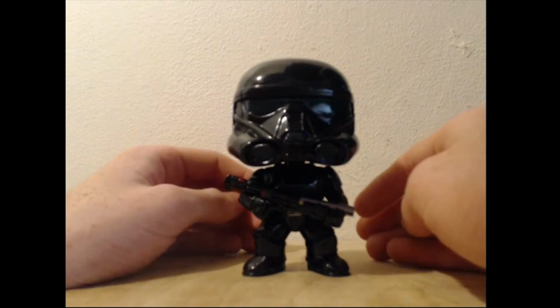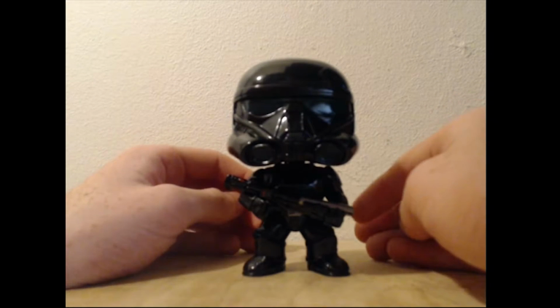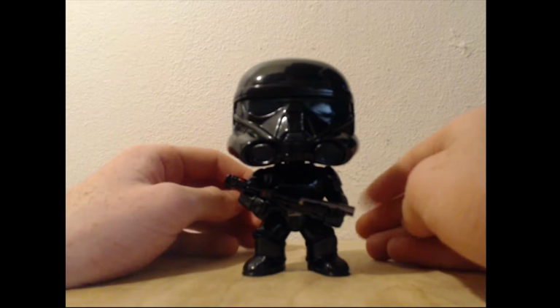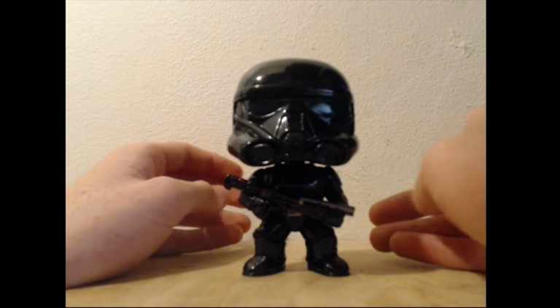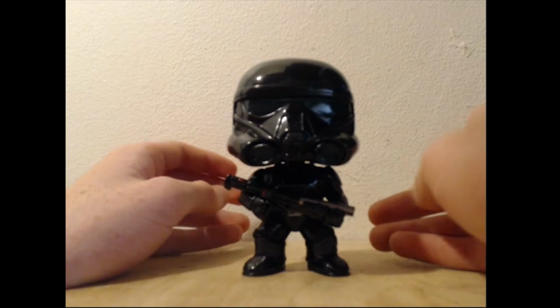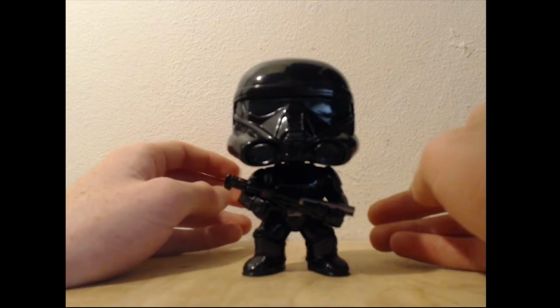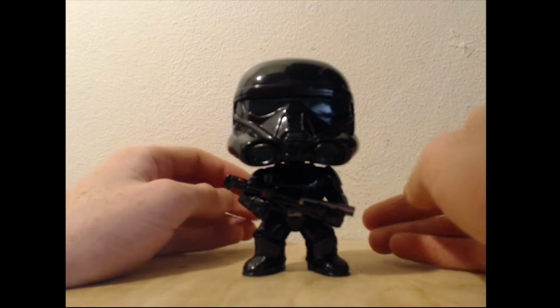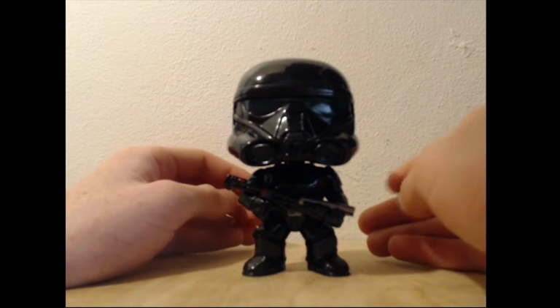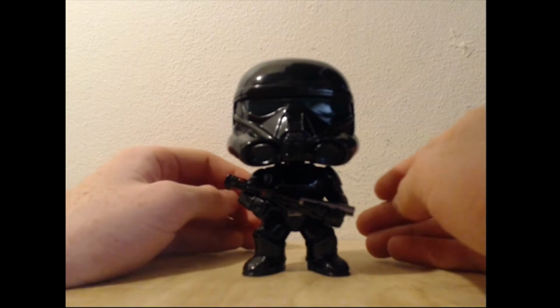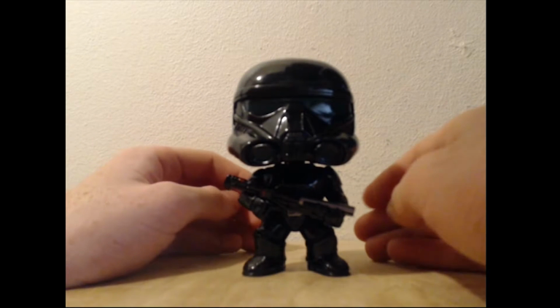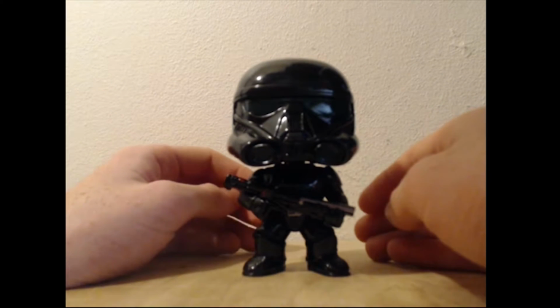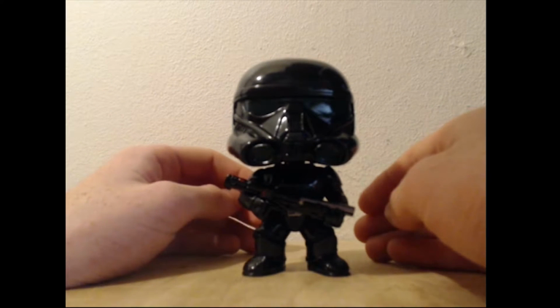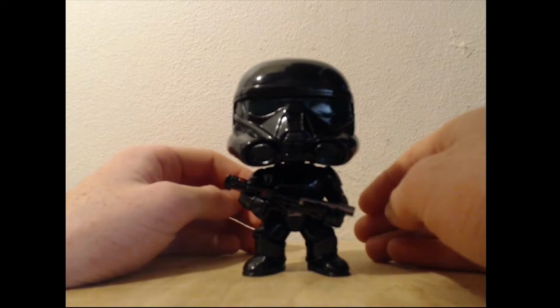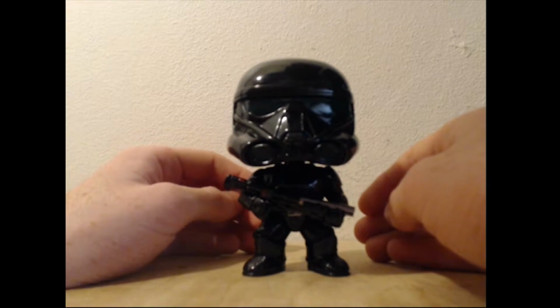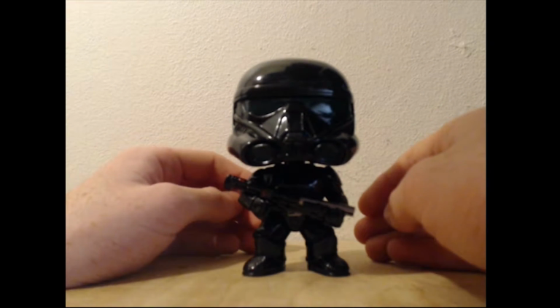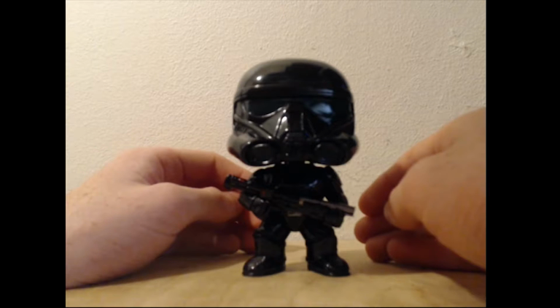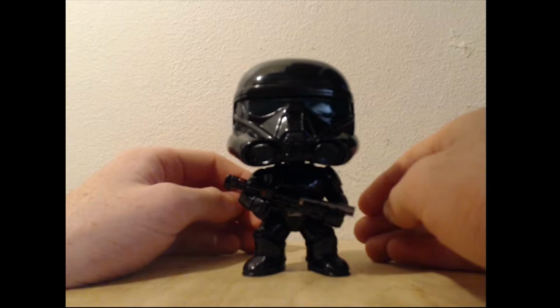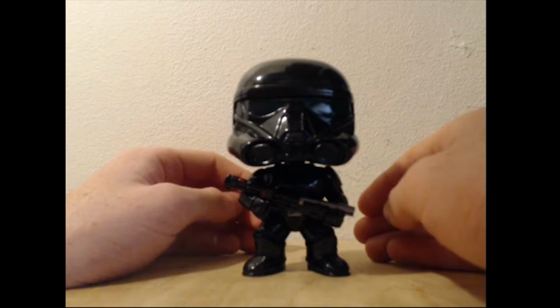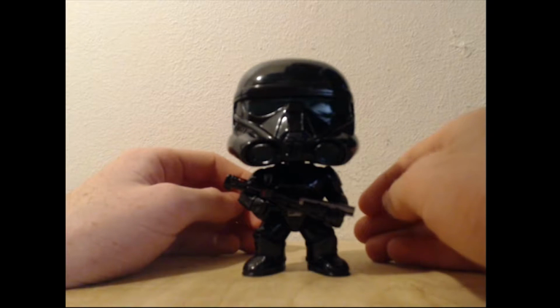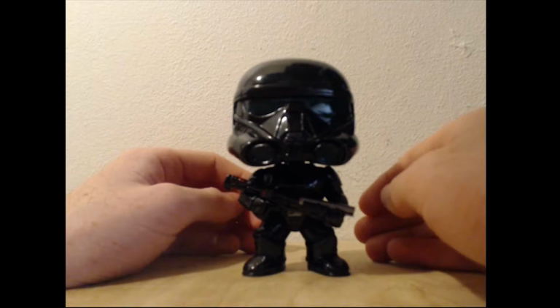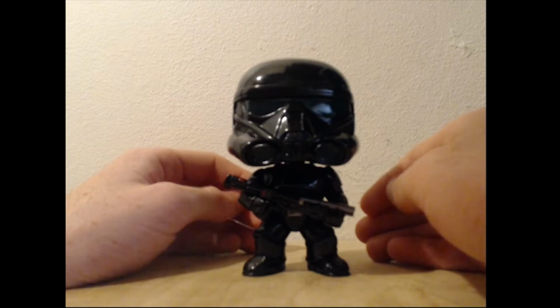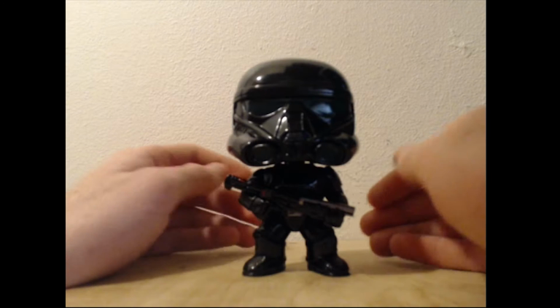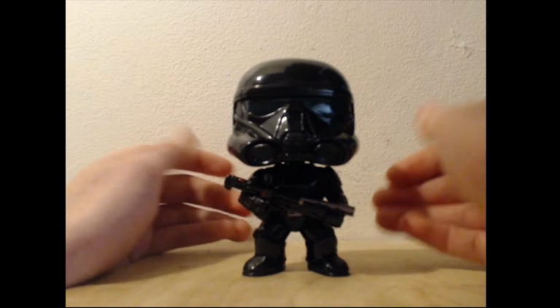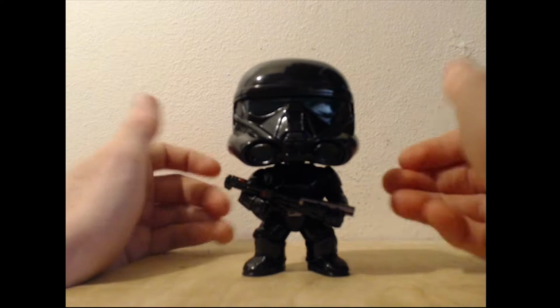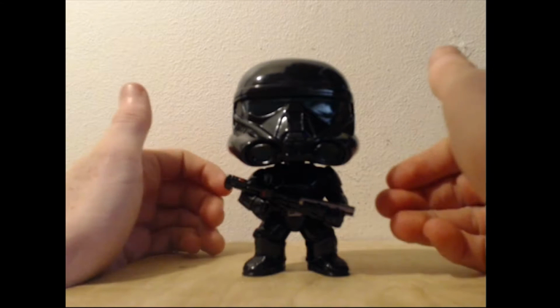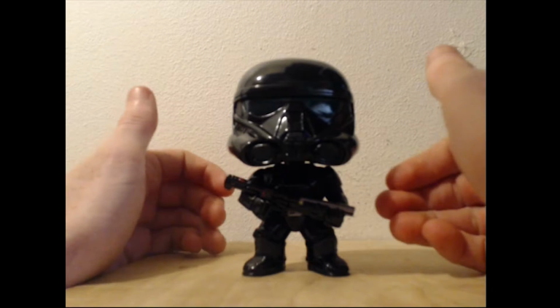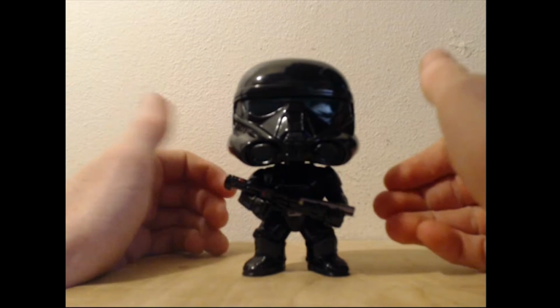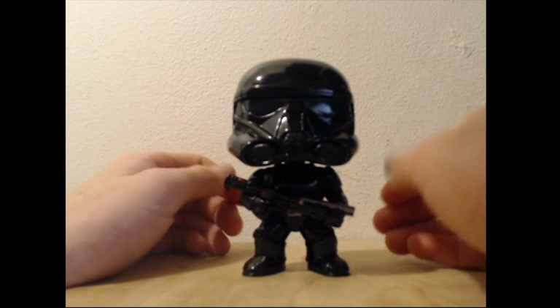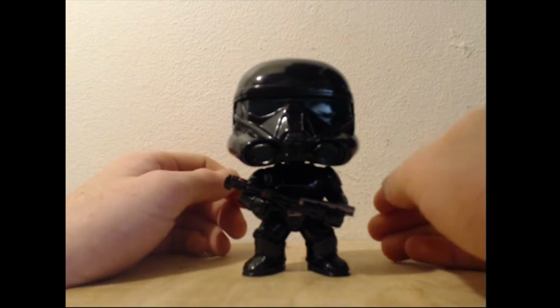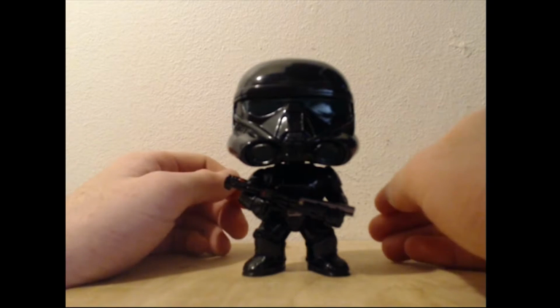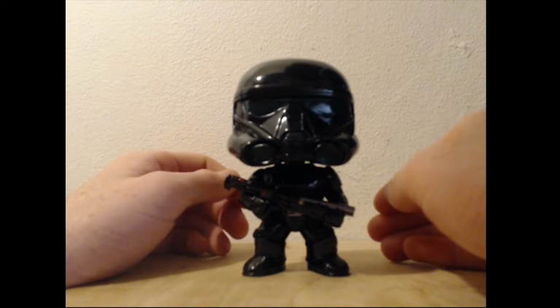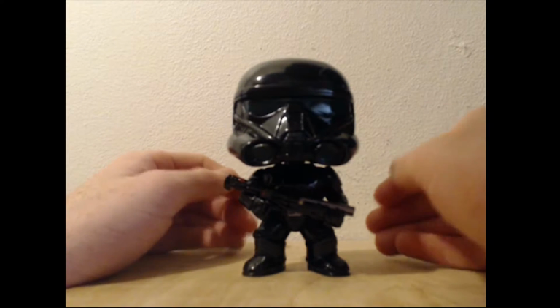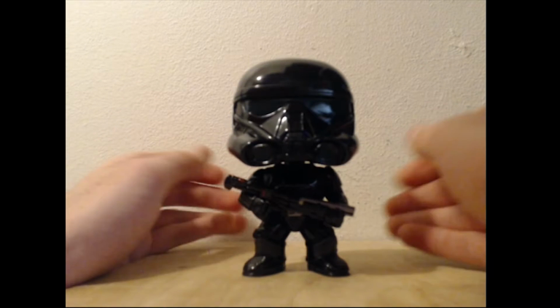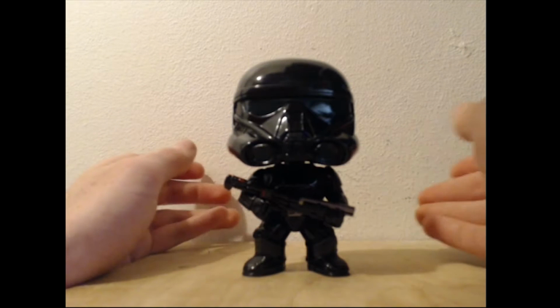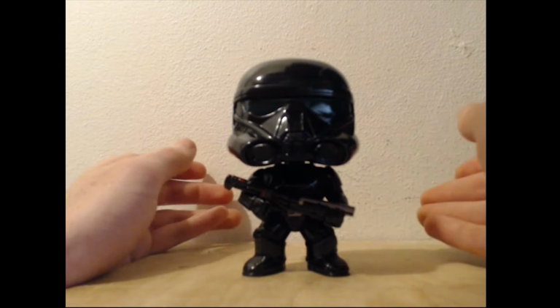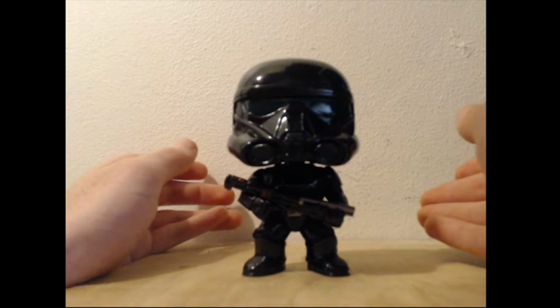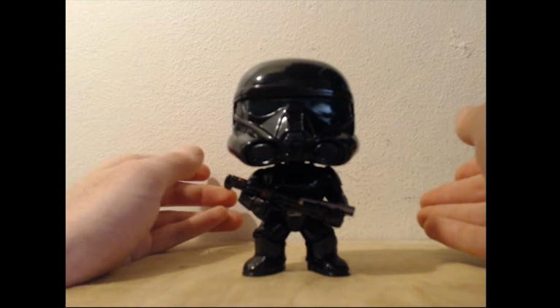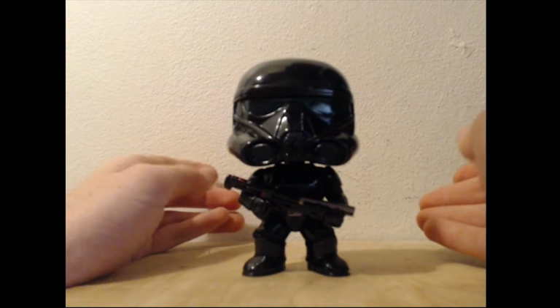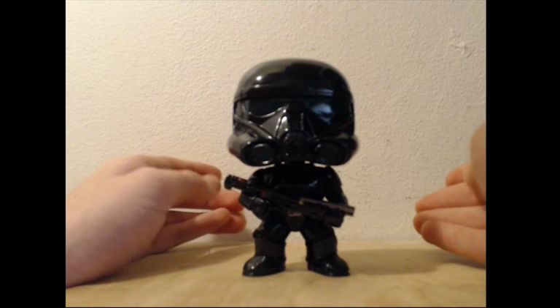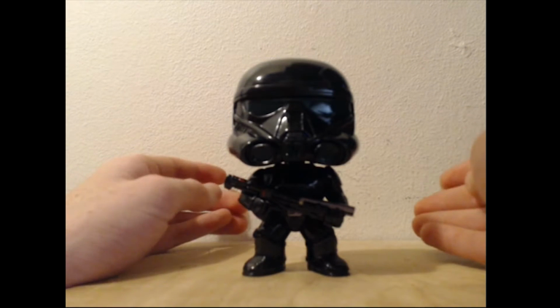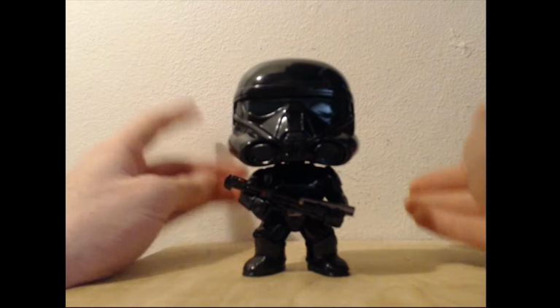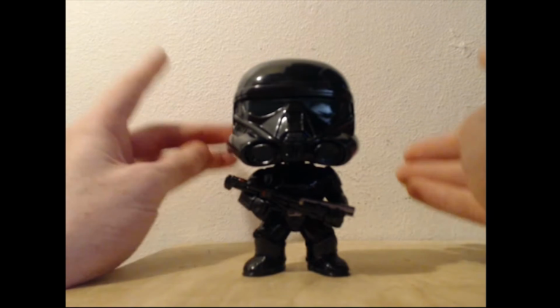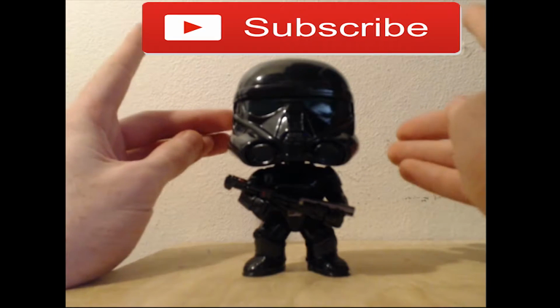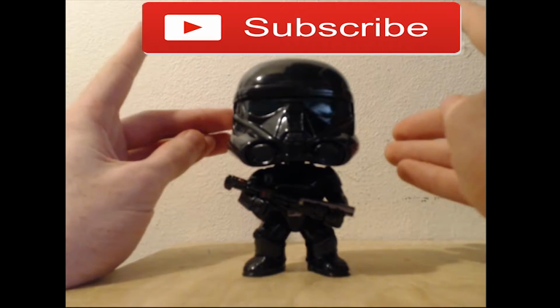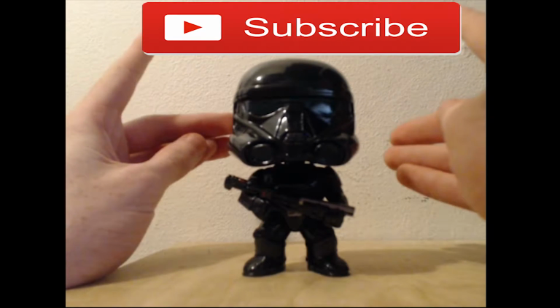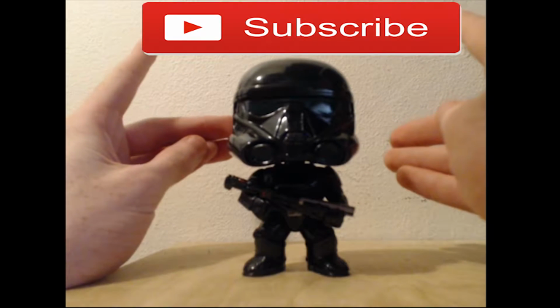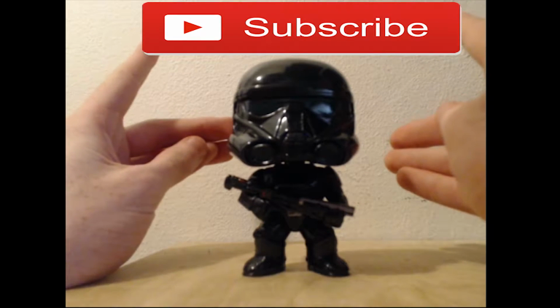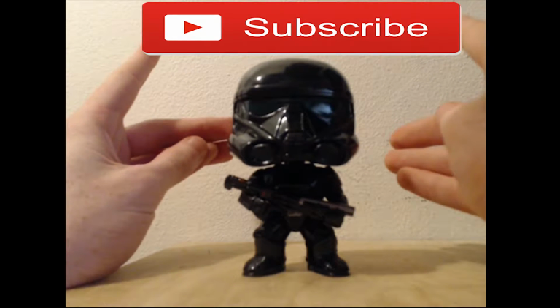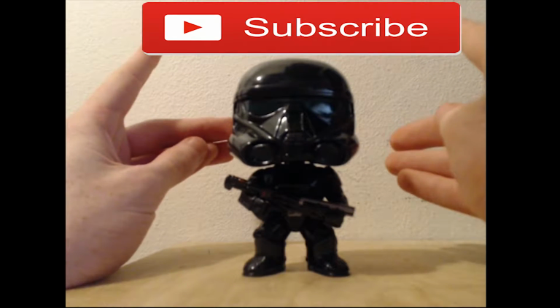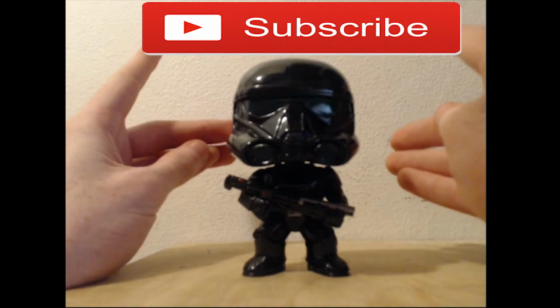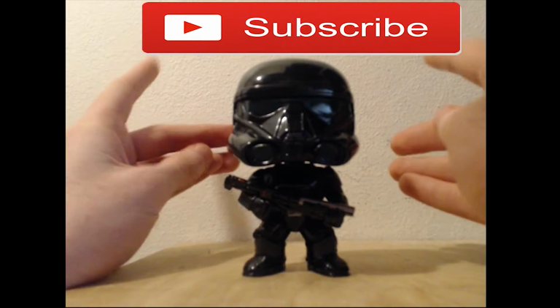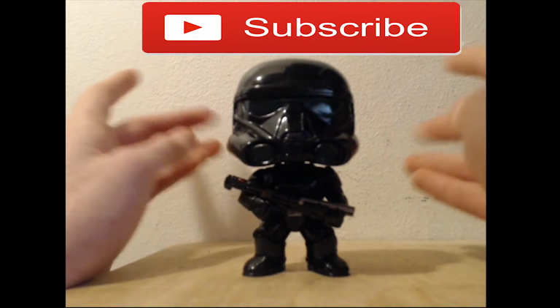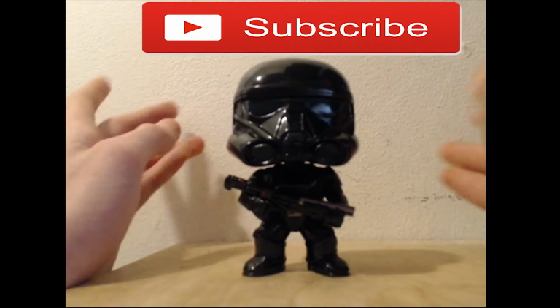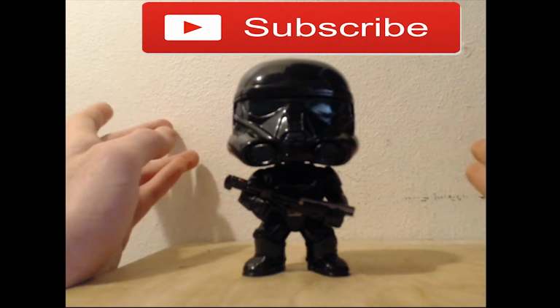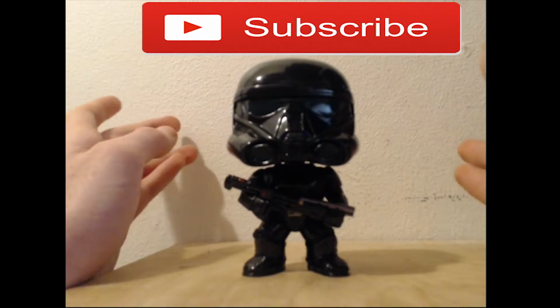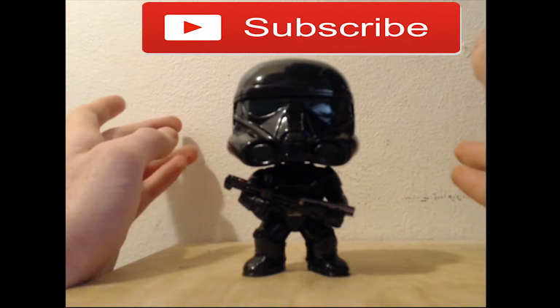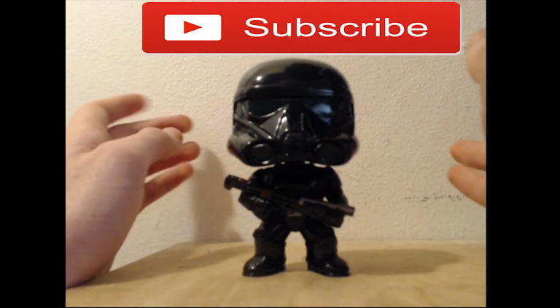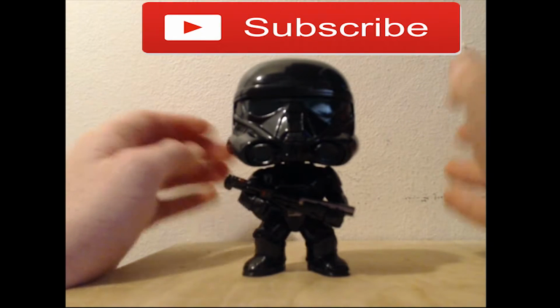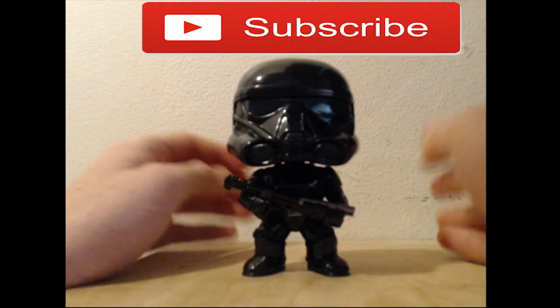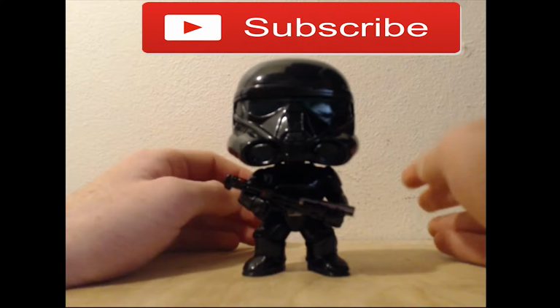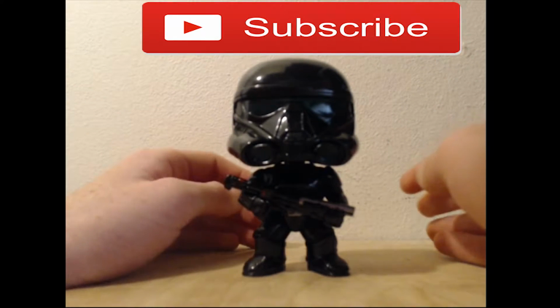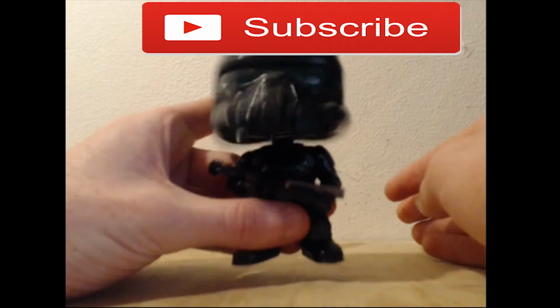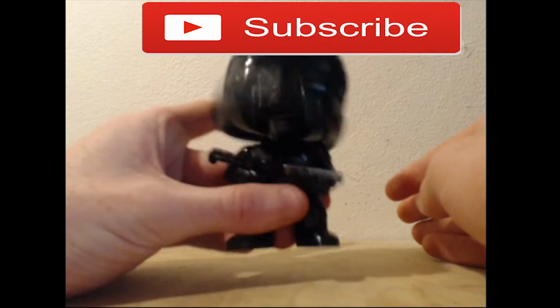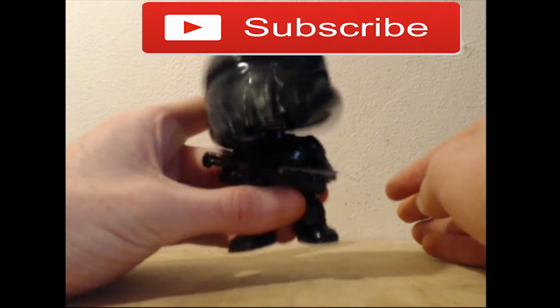Guys, as always, if you enjoyed this review then be sure to give the video a like. And remember, if you want to see more then hit that subscribe button, and I'll see you later. Bye!